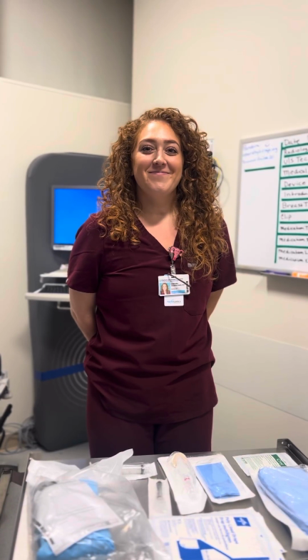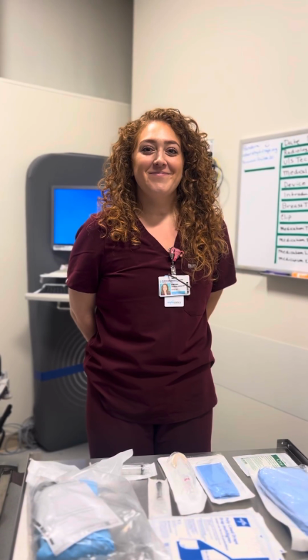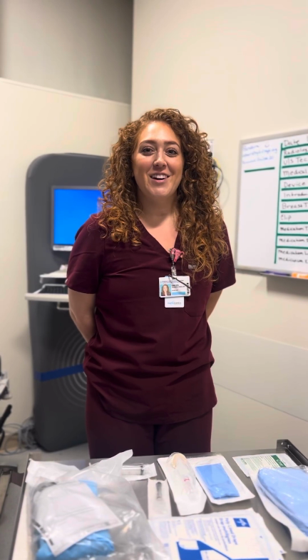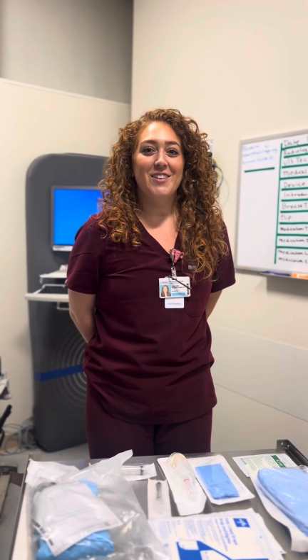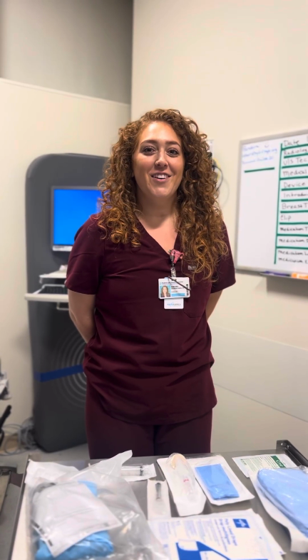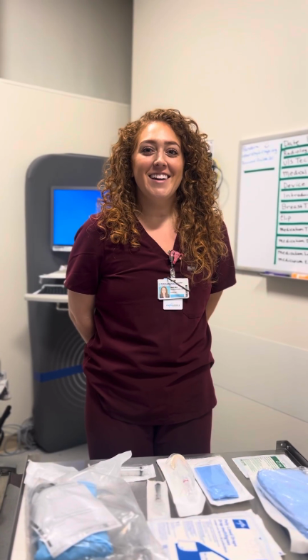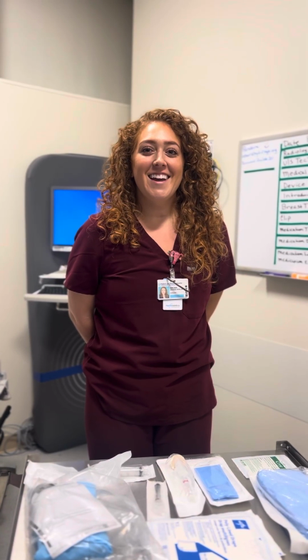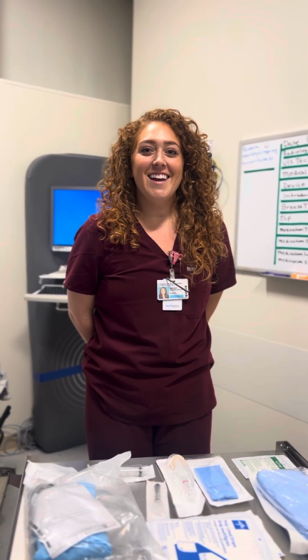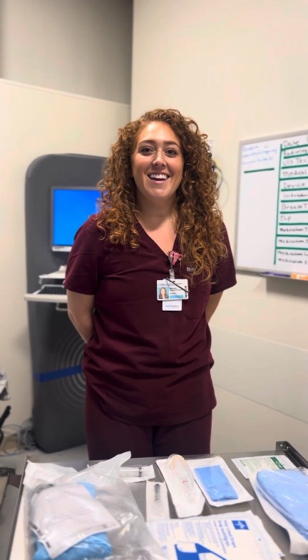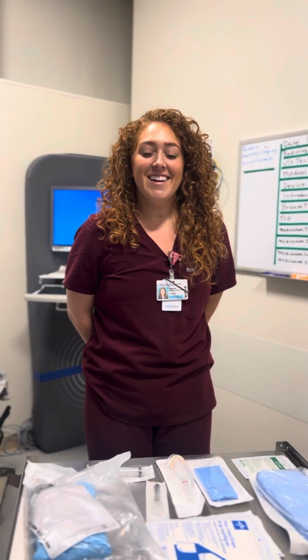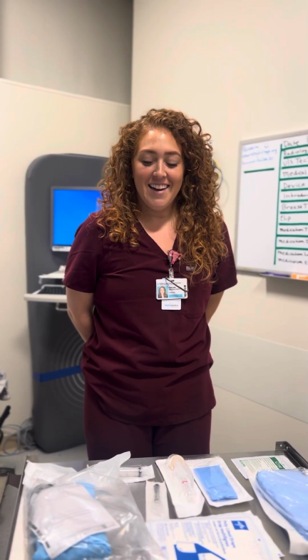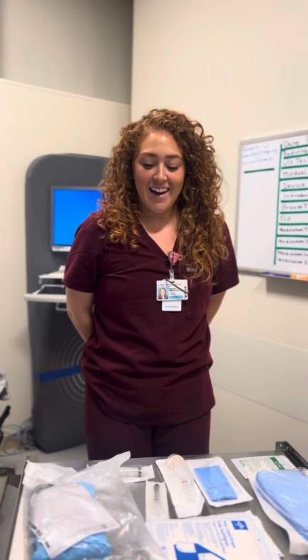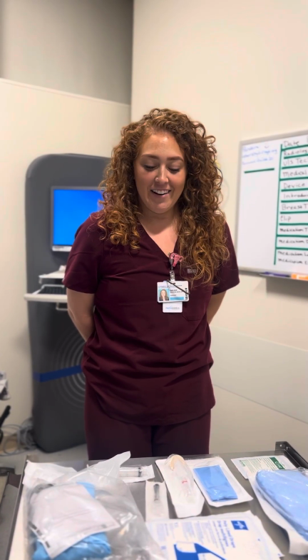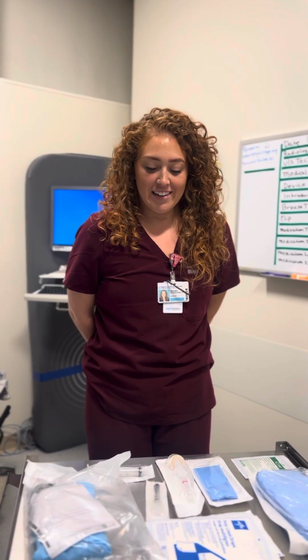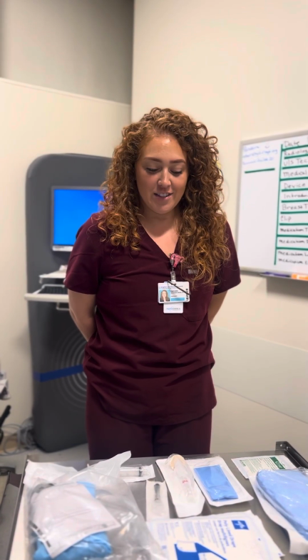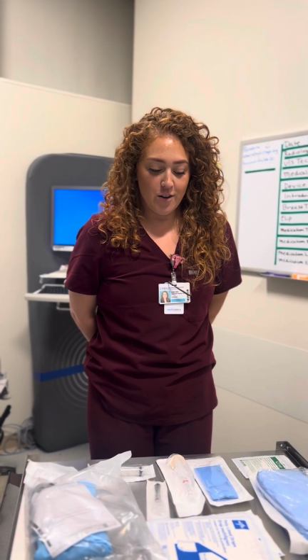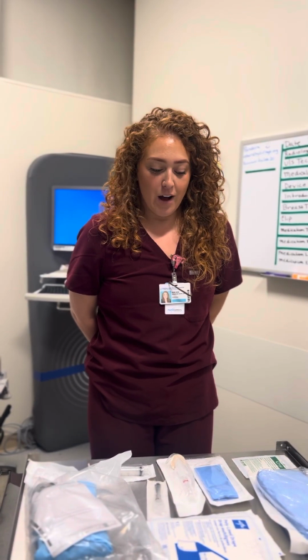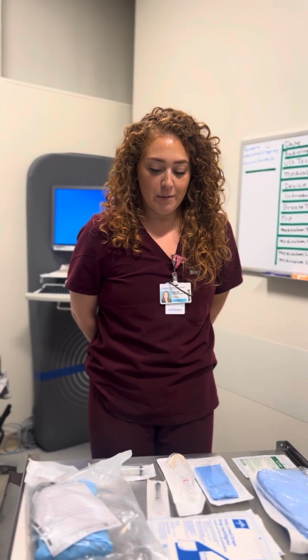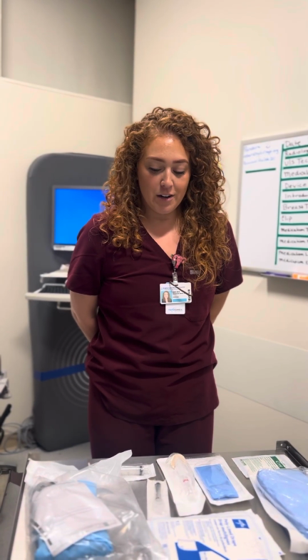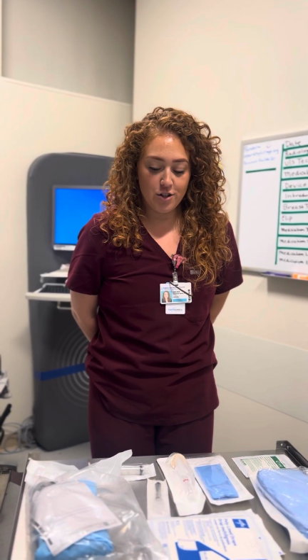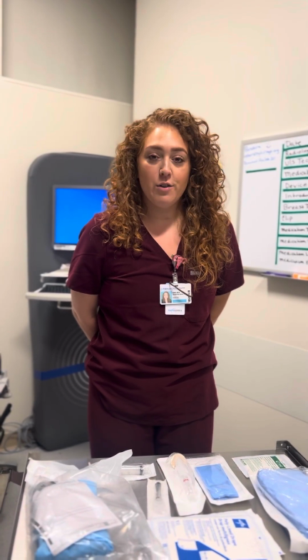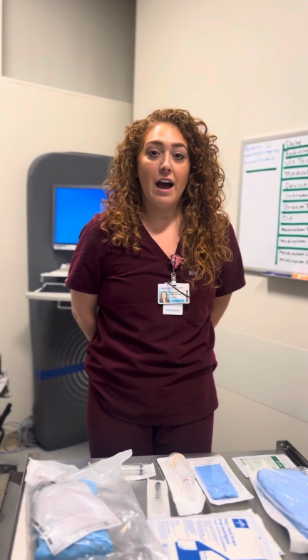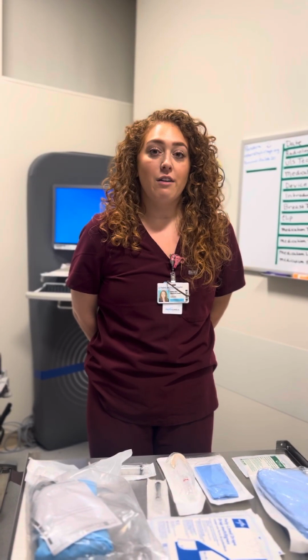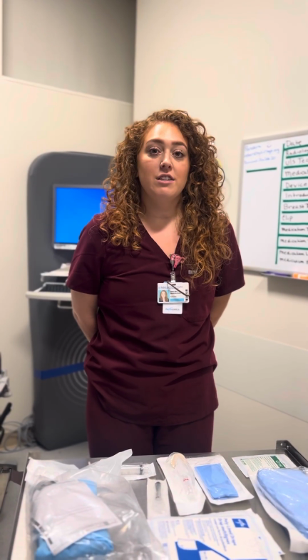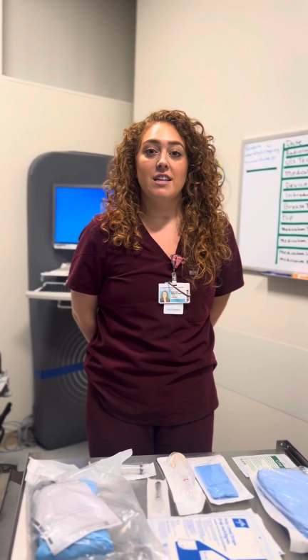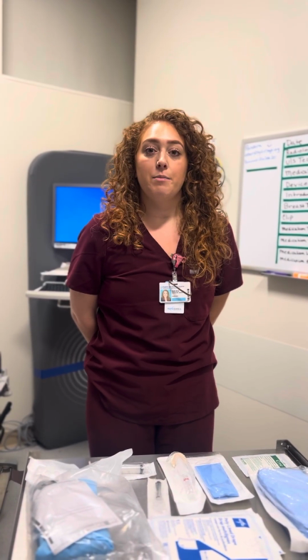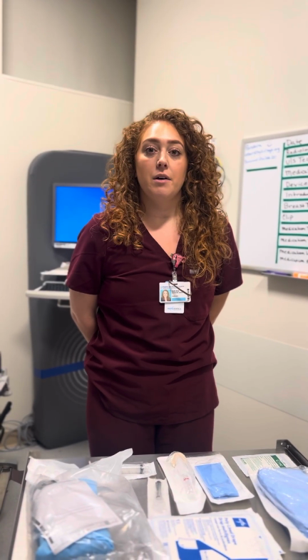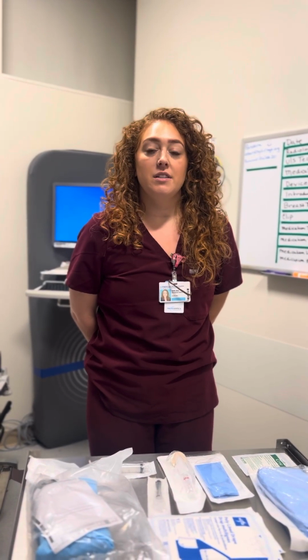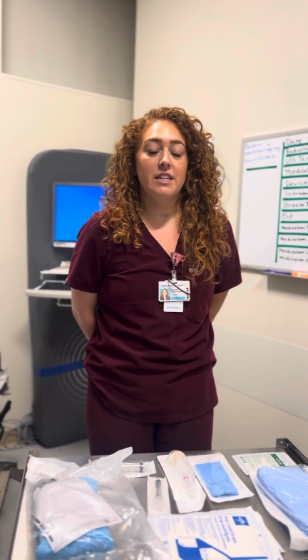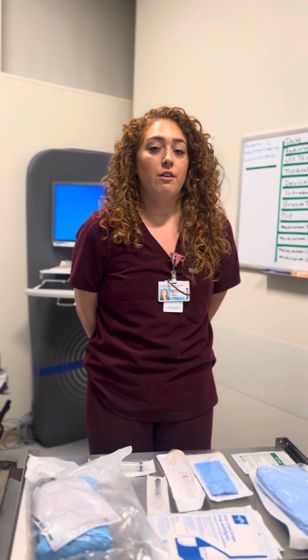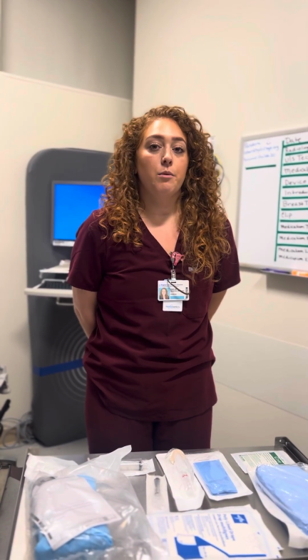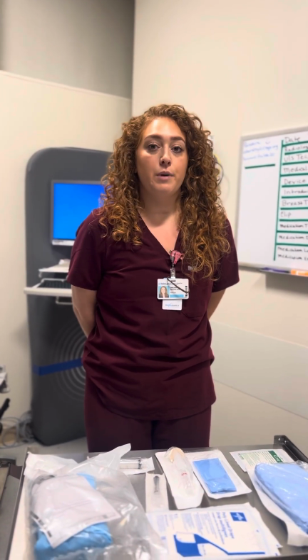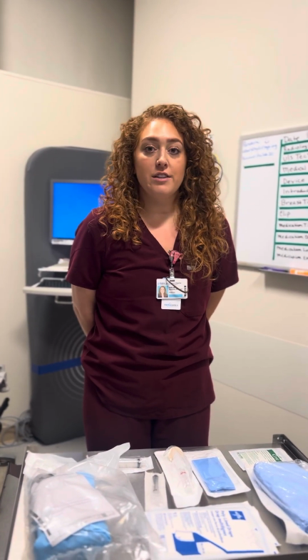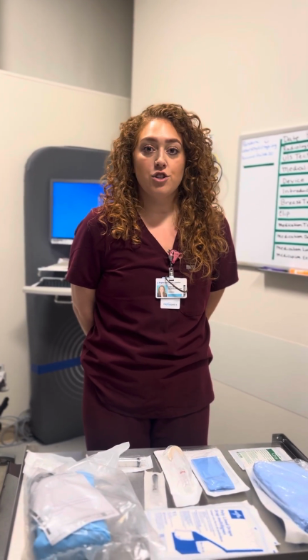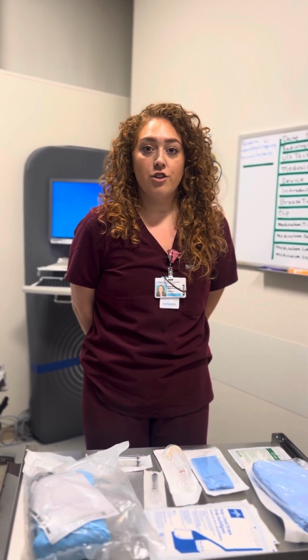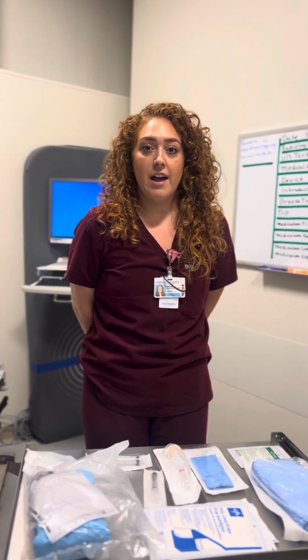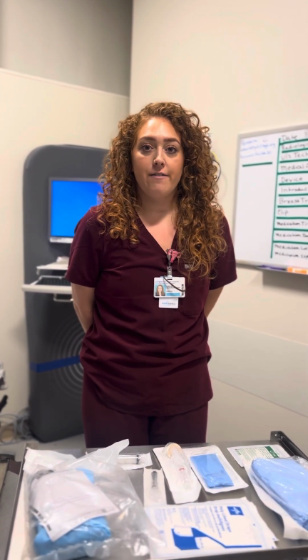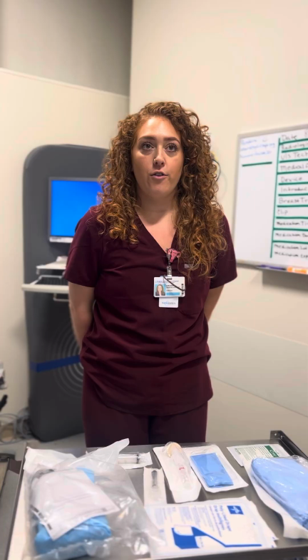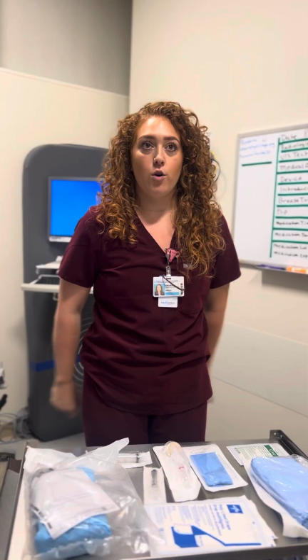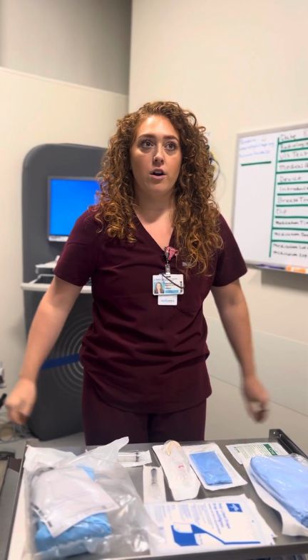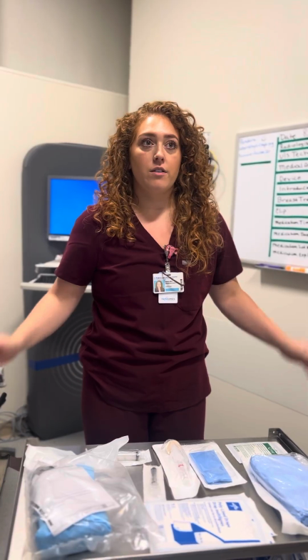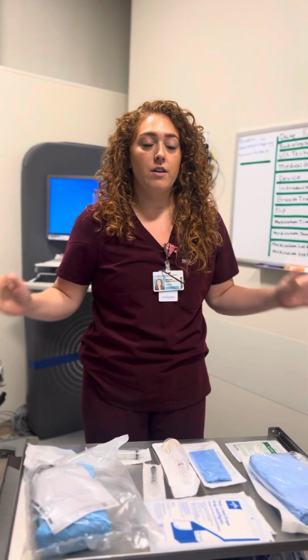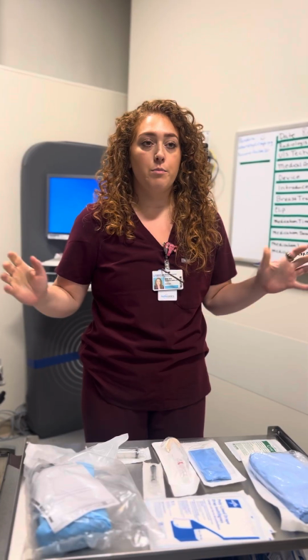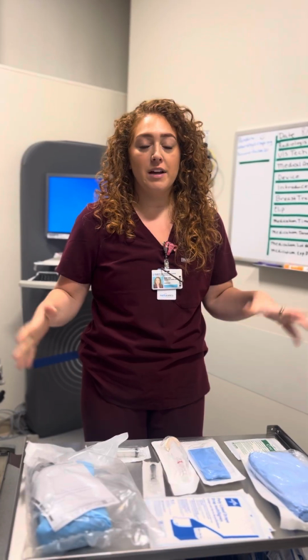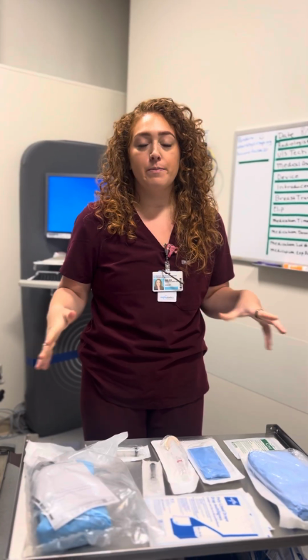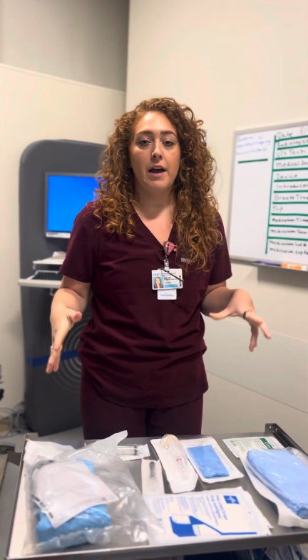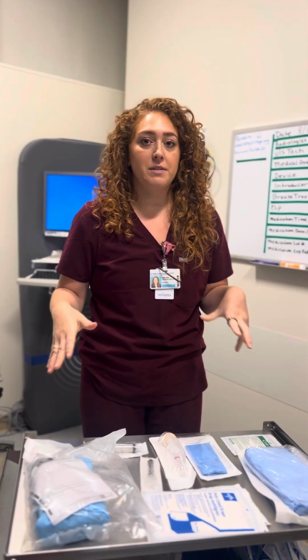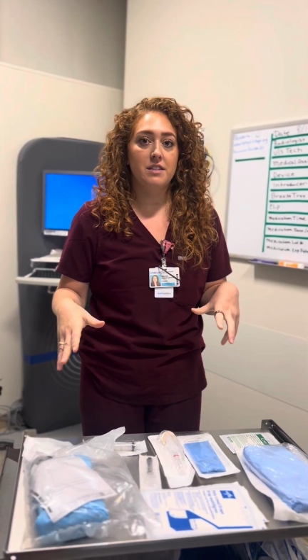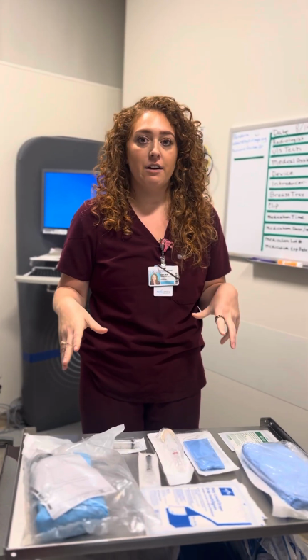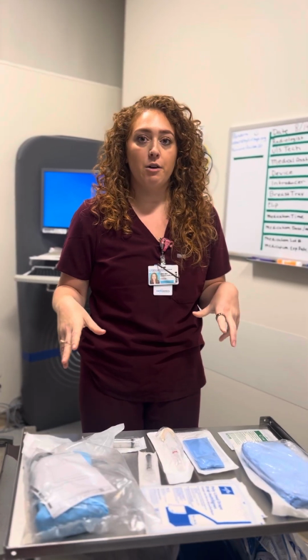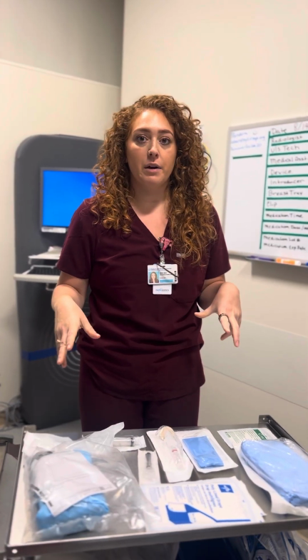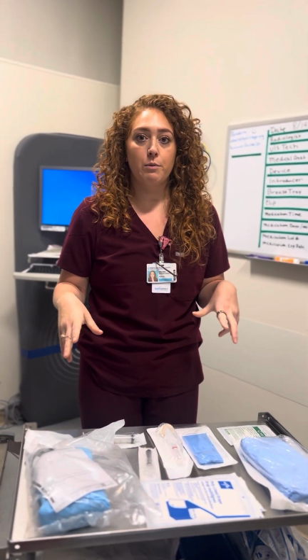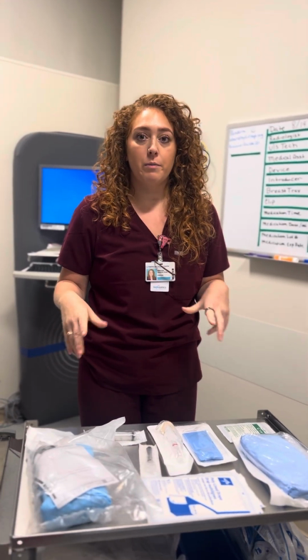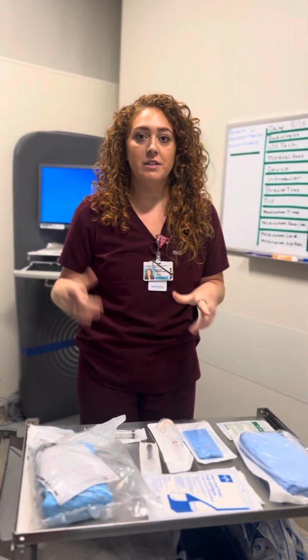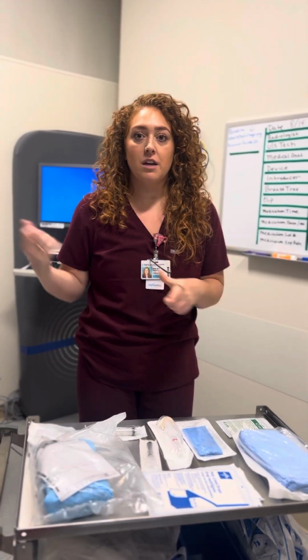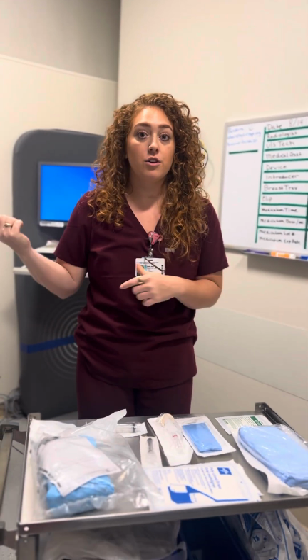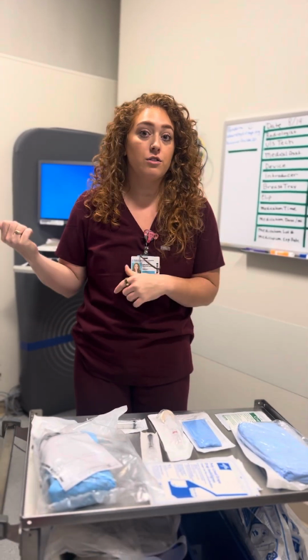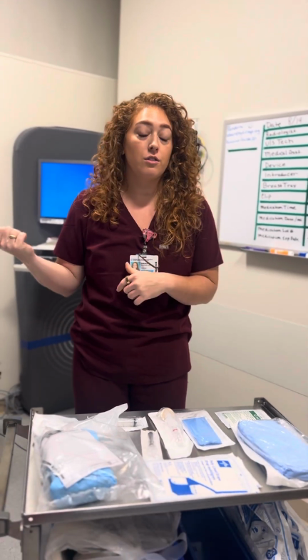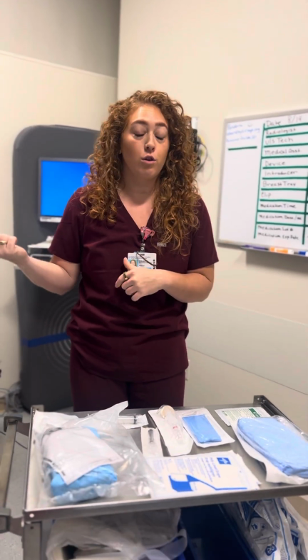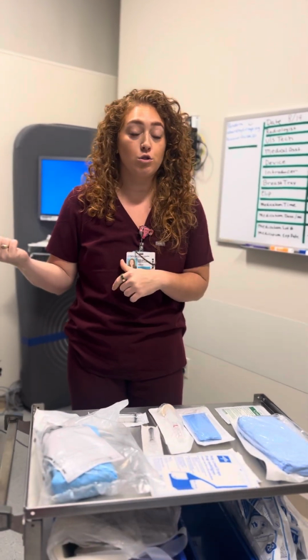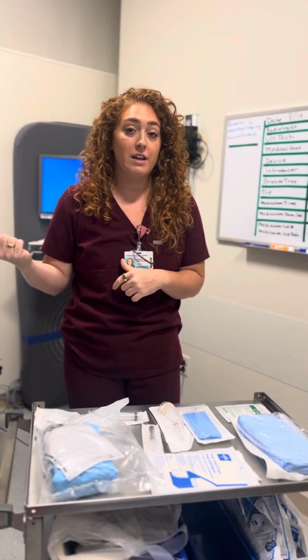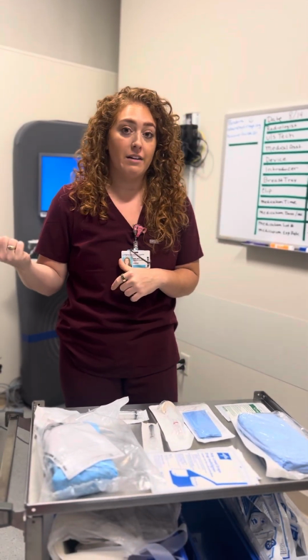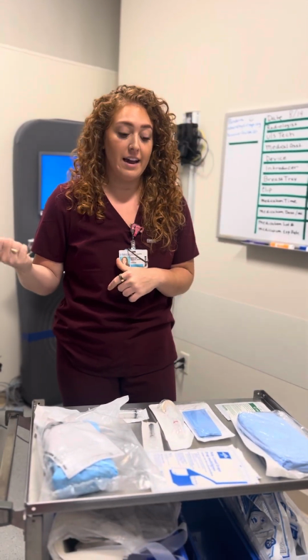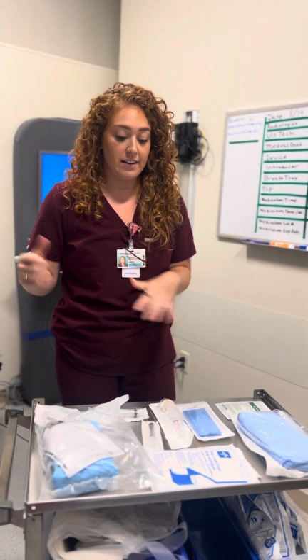Good morning. I'm going to show you how to set up a sterile breast tray for the breast biopsies here at Brigham and Women's under ultrasound guidance.